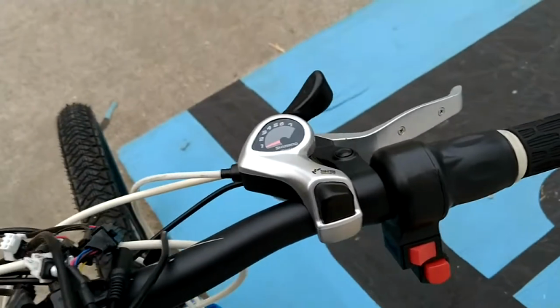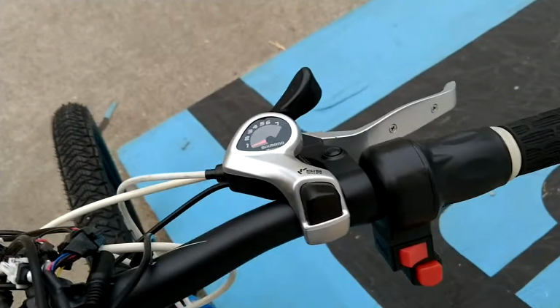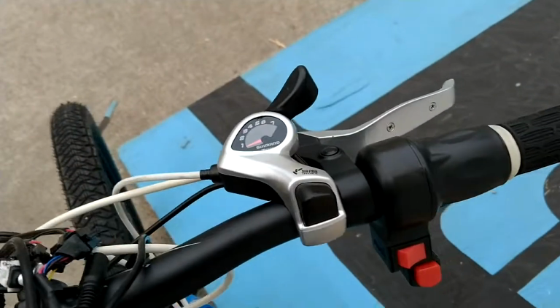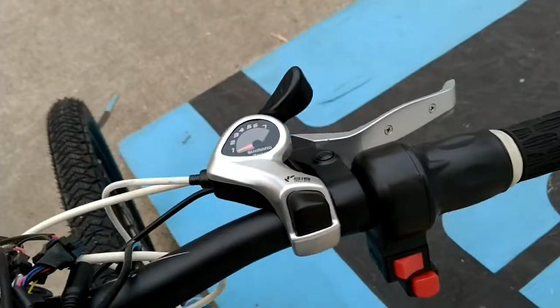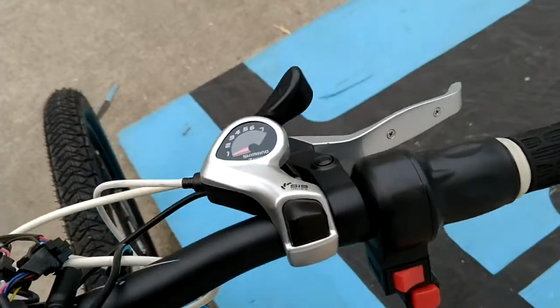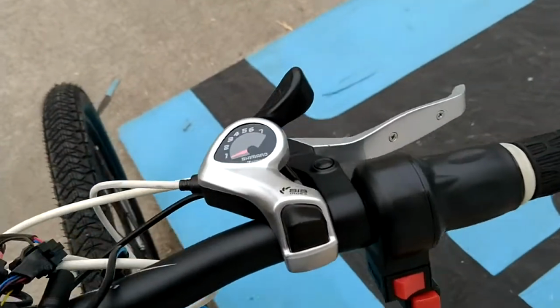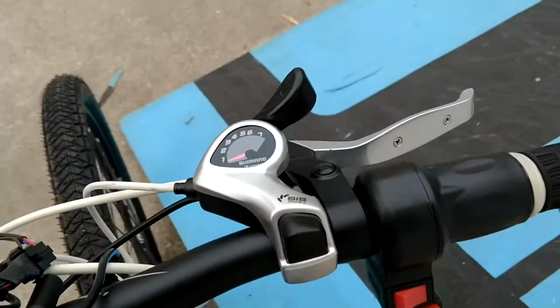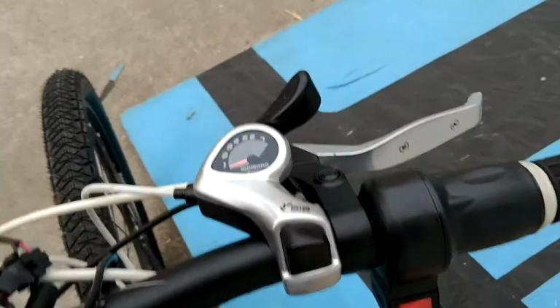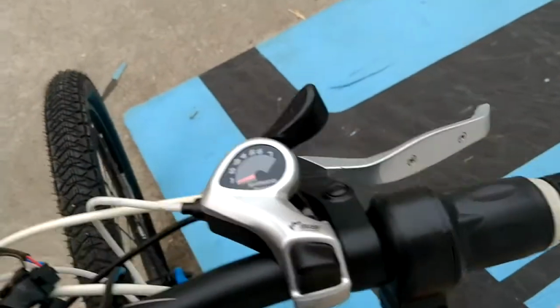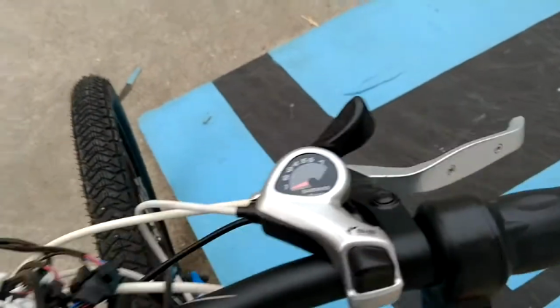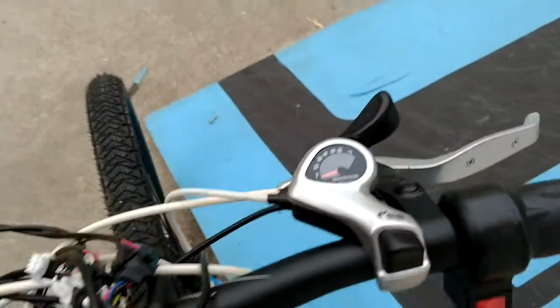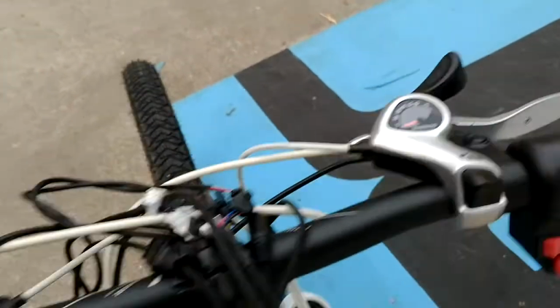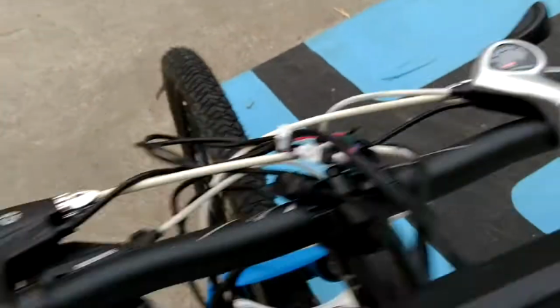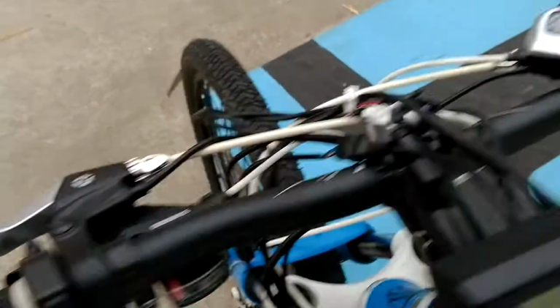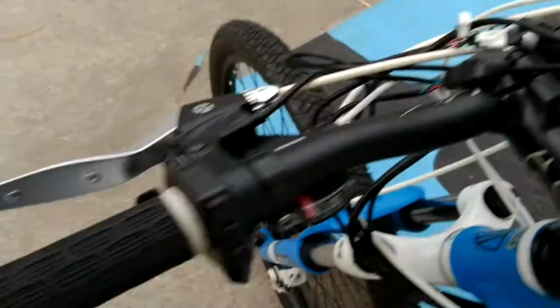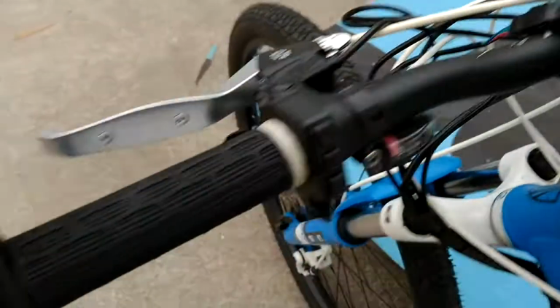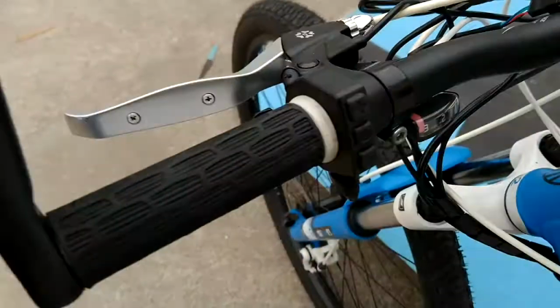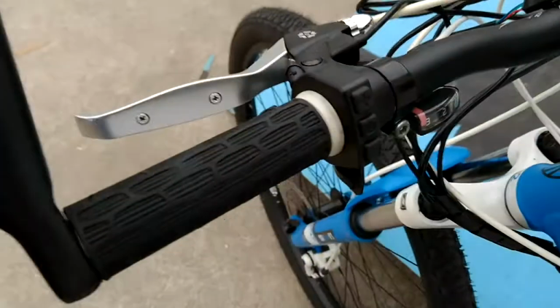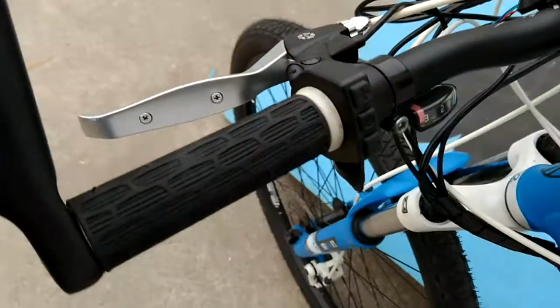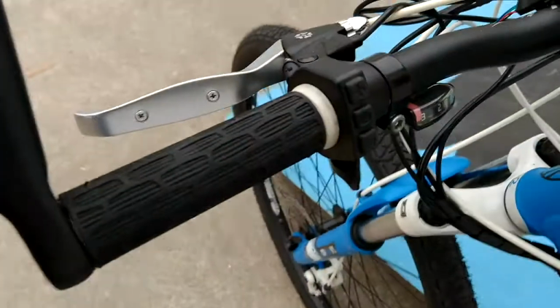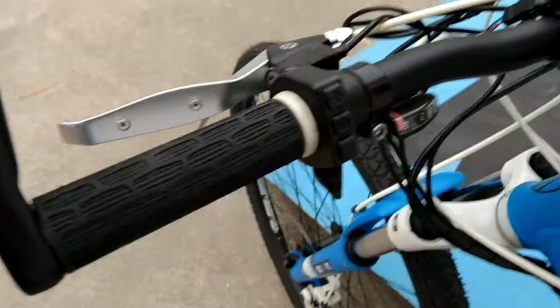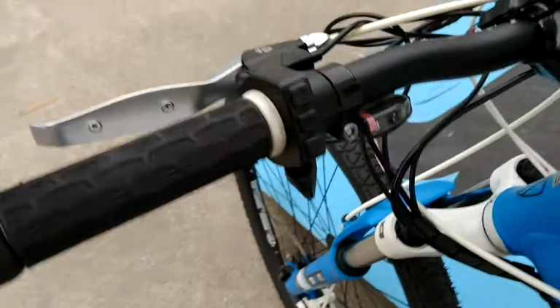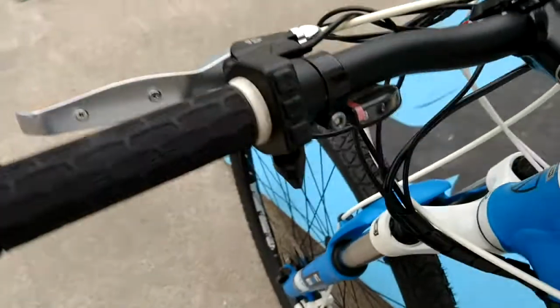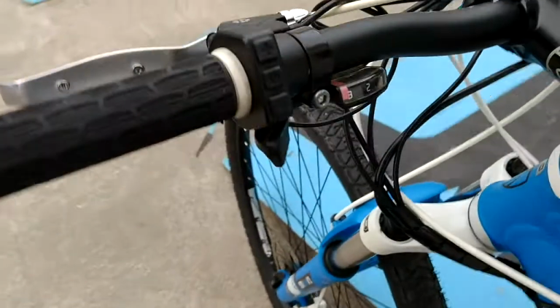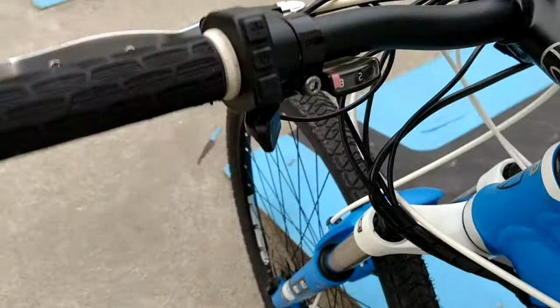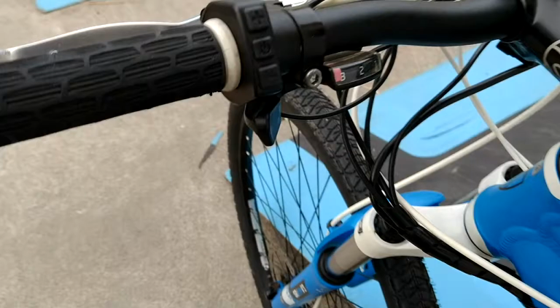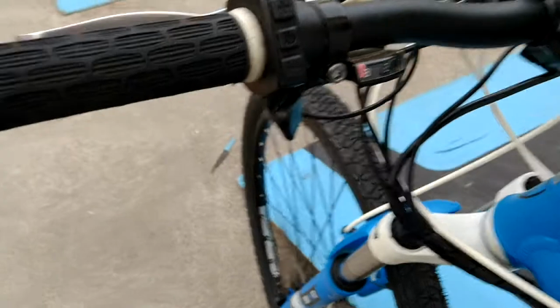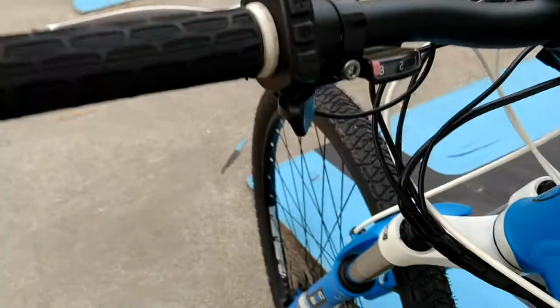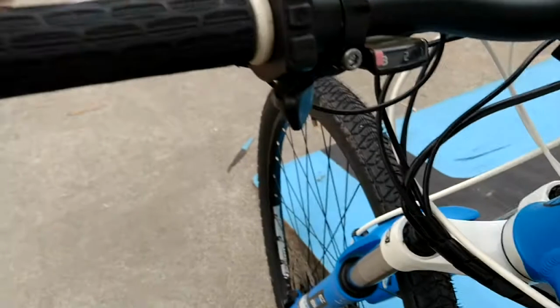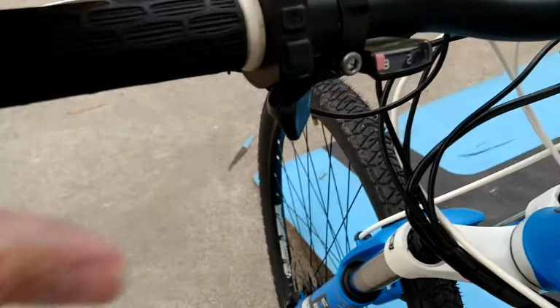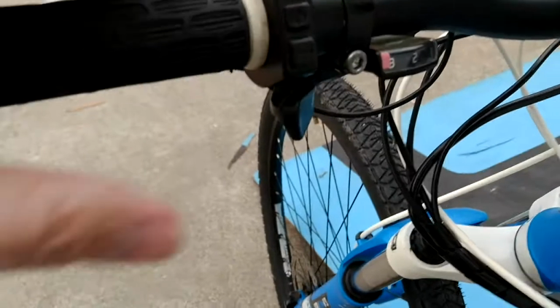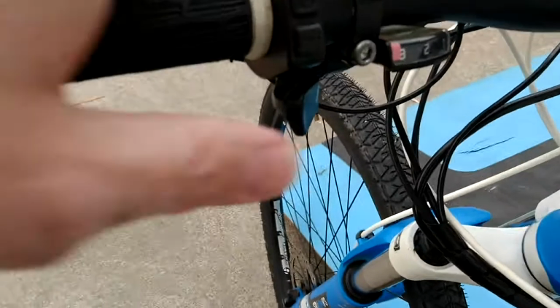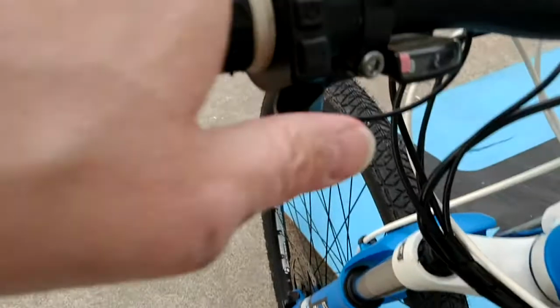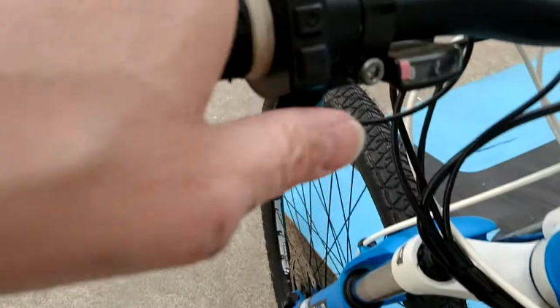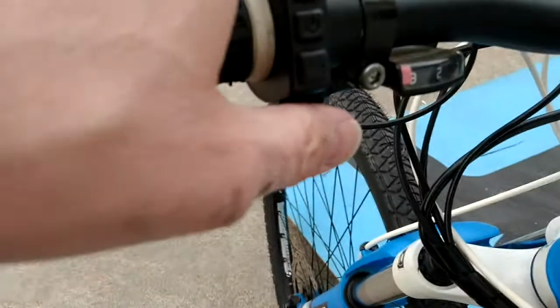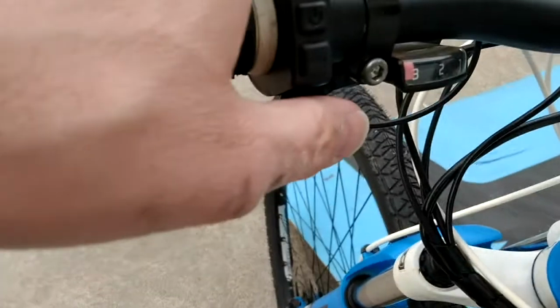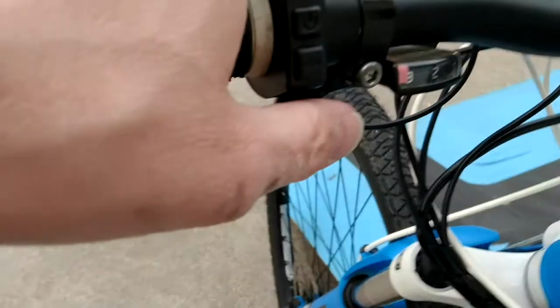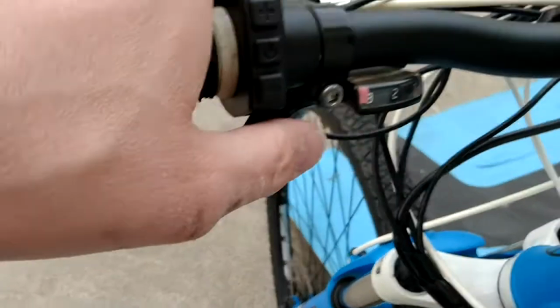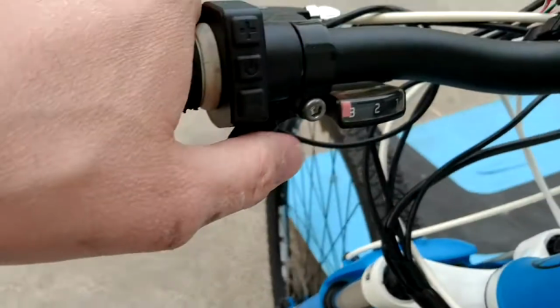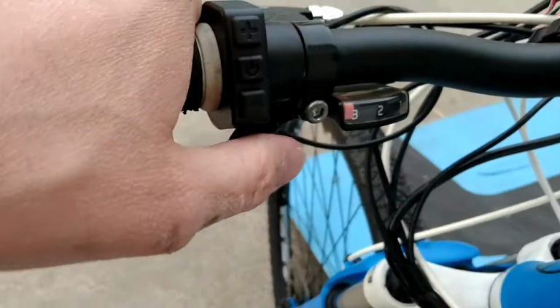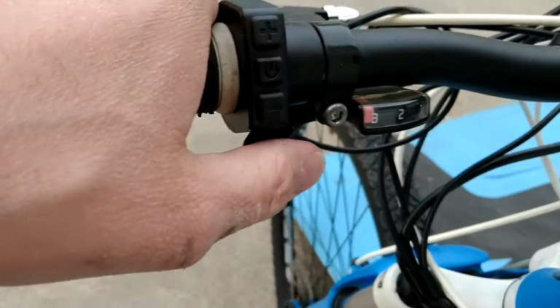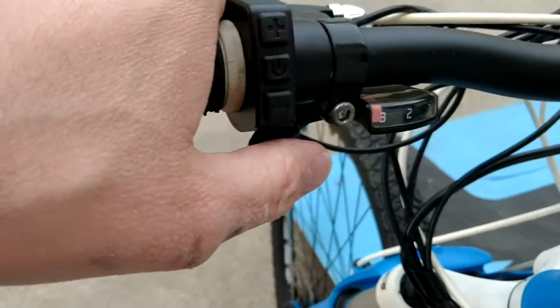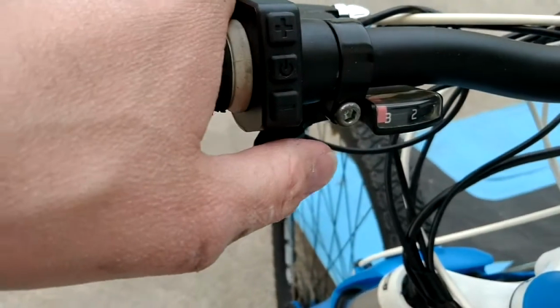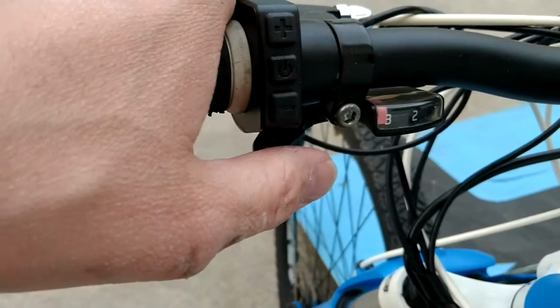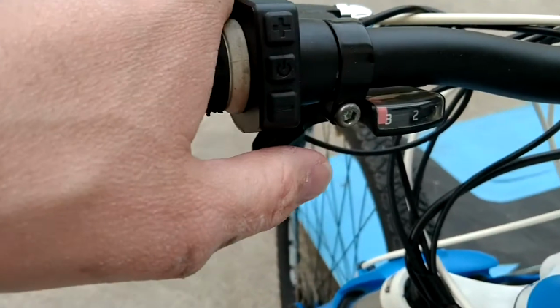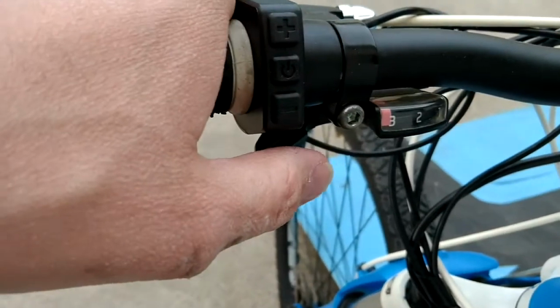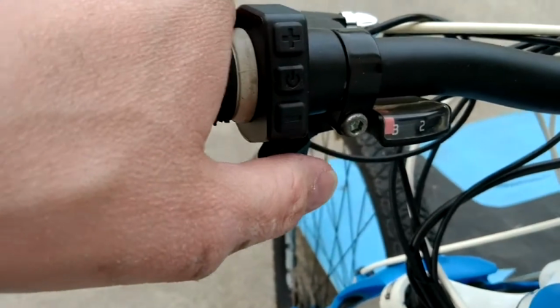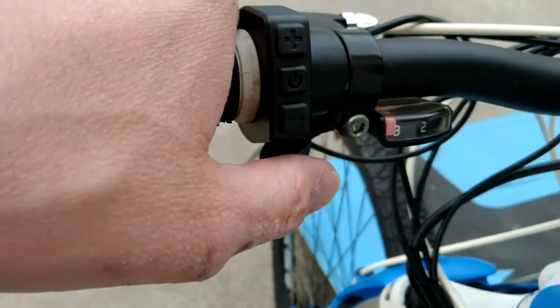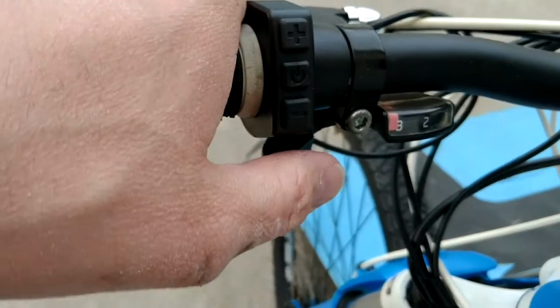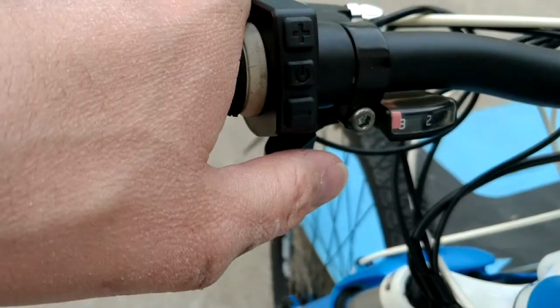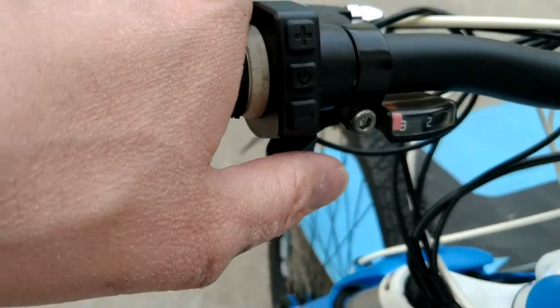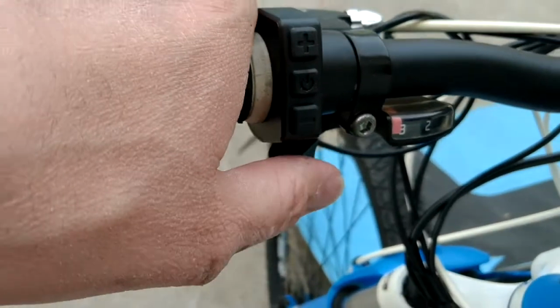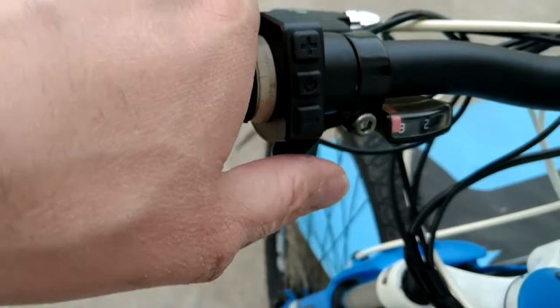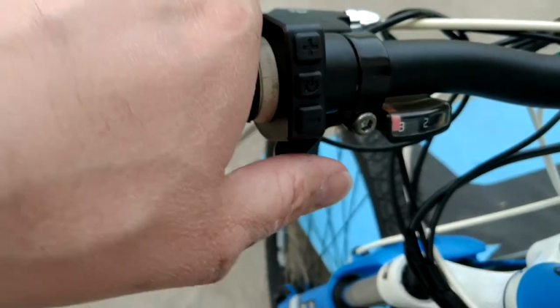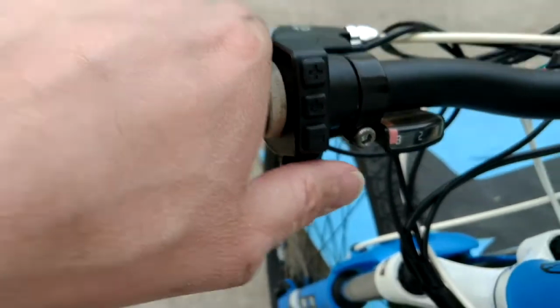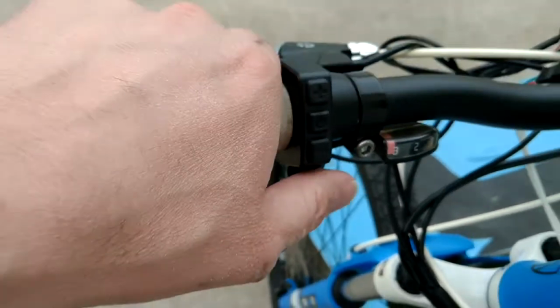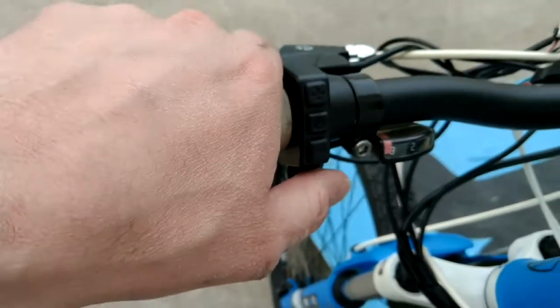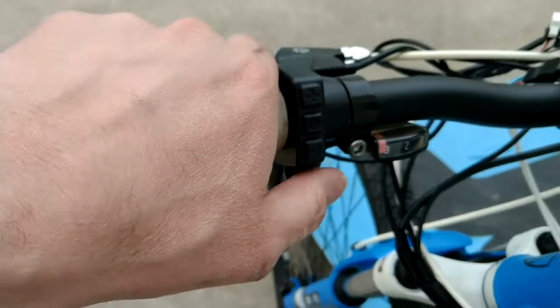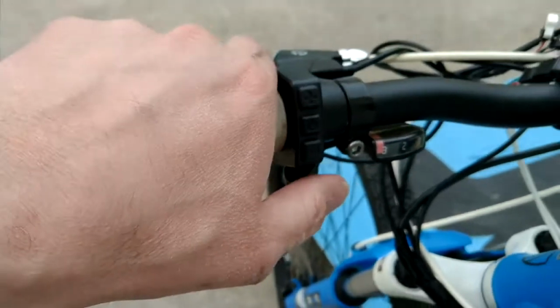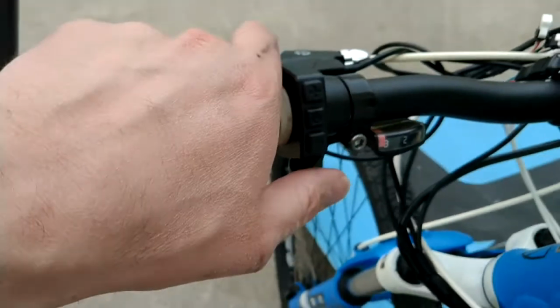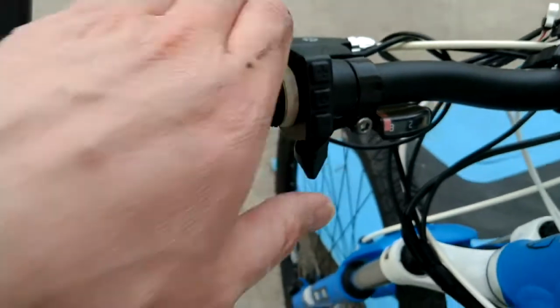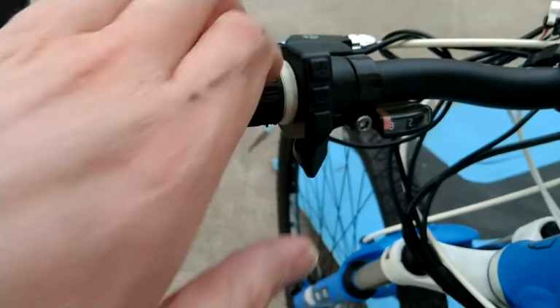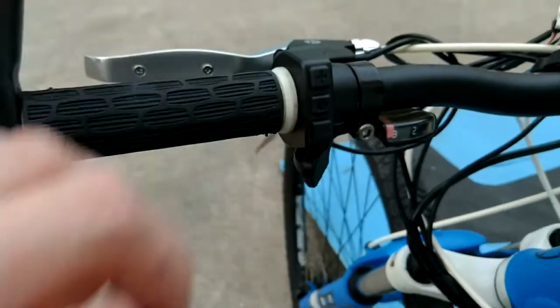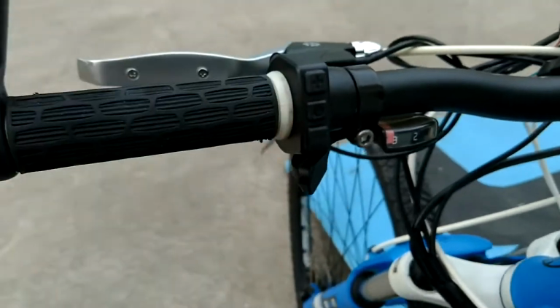So that's a different shifter on the front. The rear shifter is still the same — it's again just the three speed standard like you're used to.